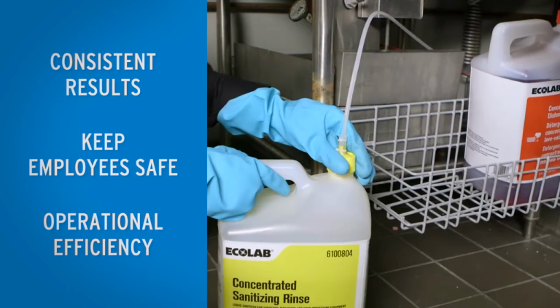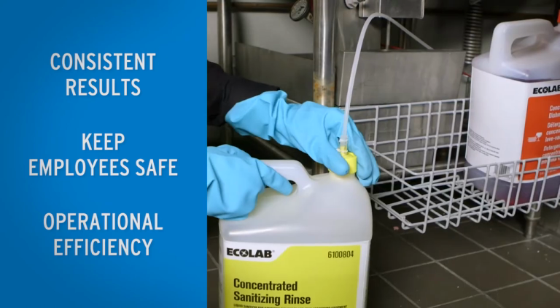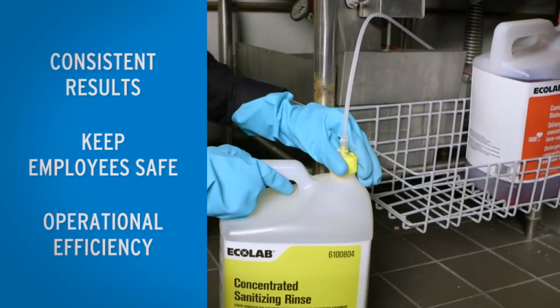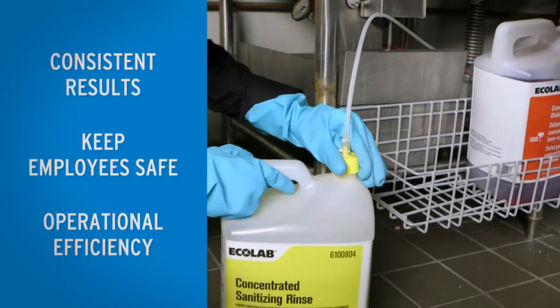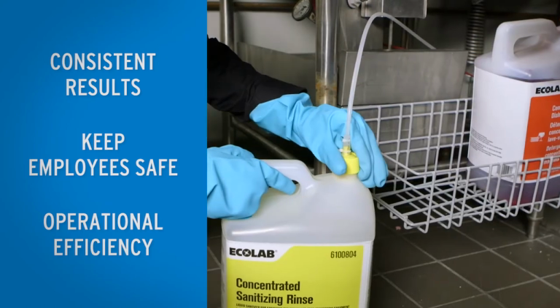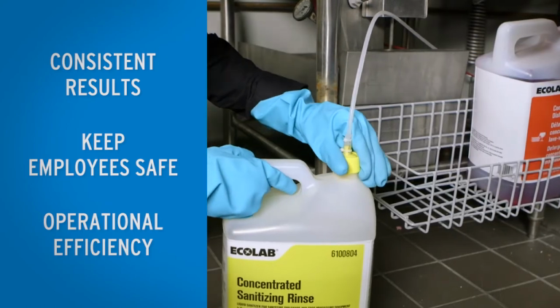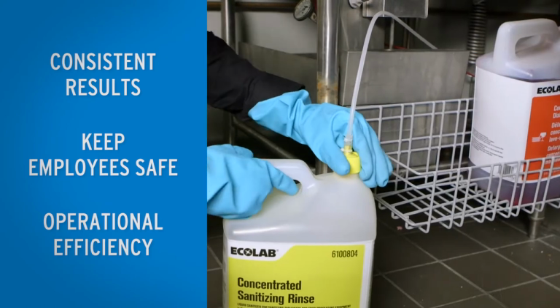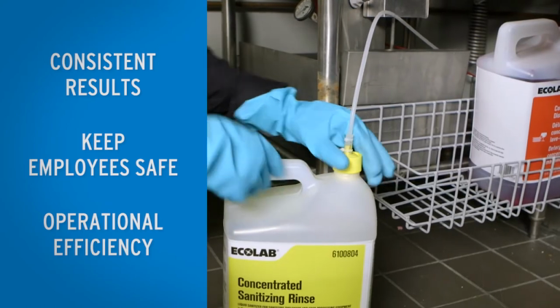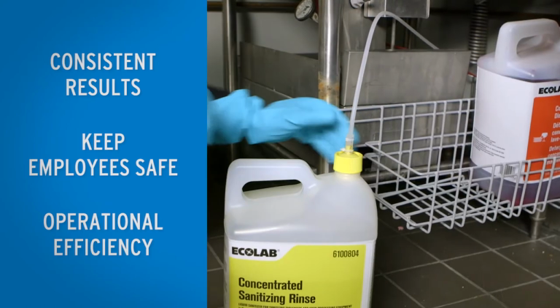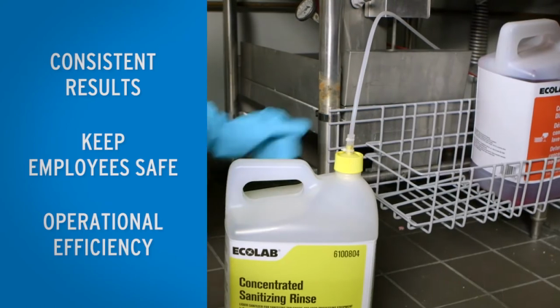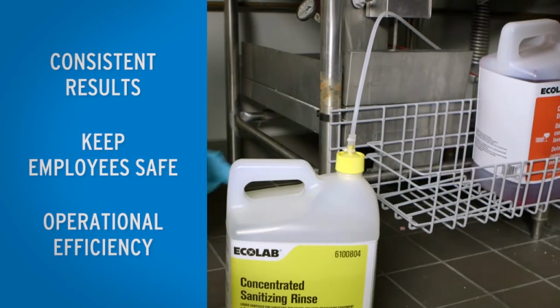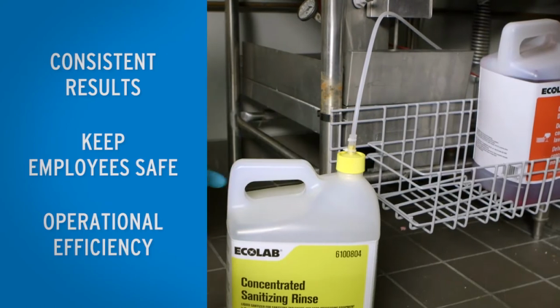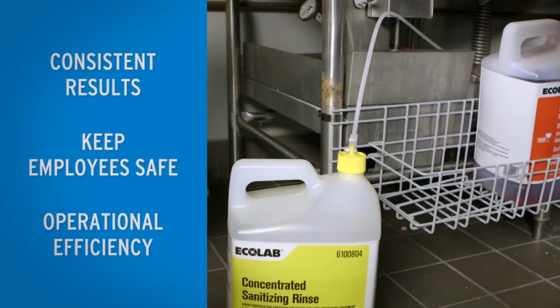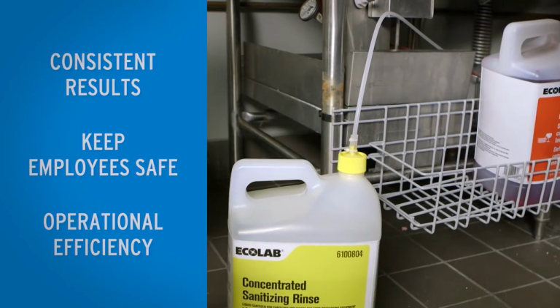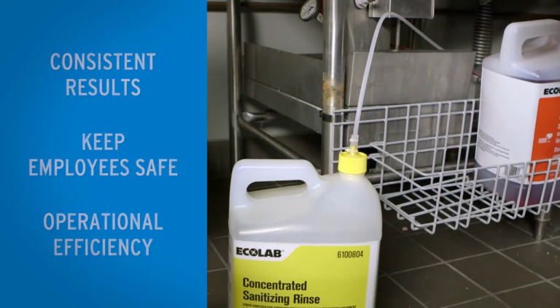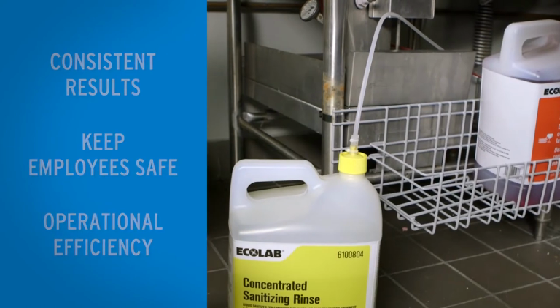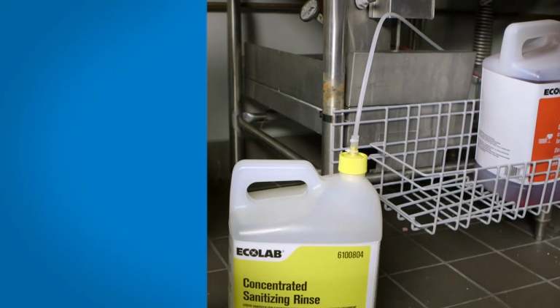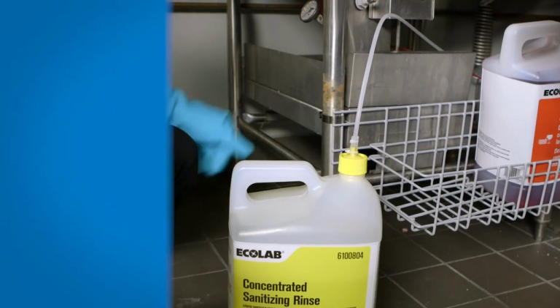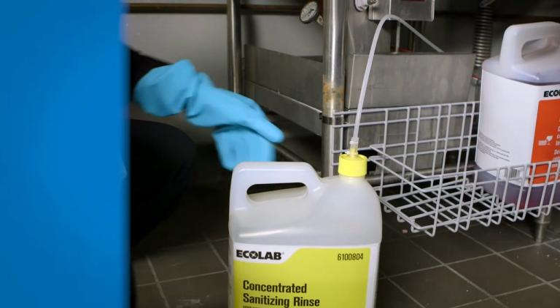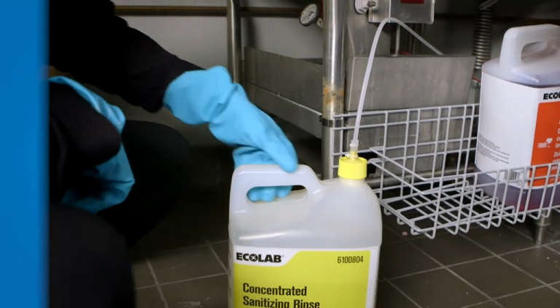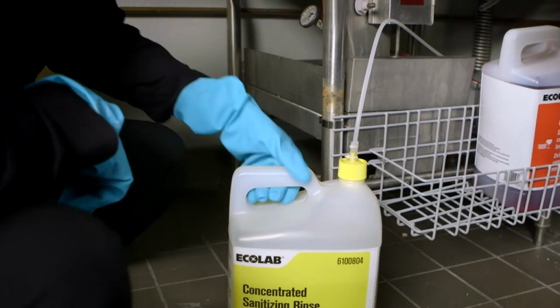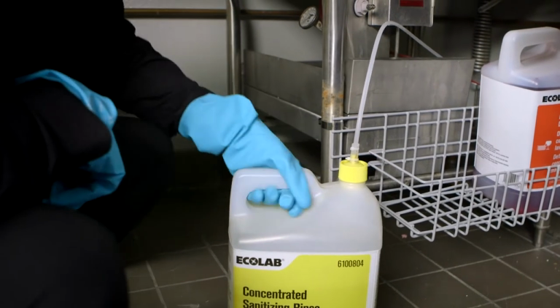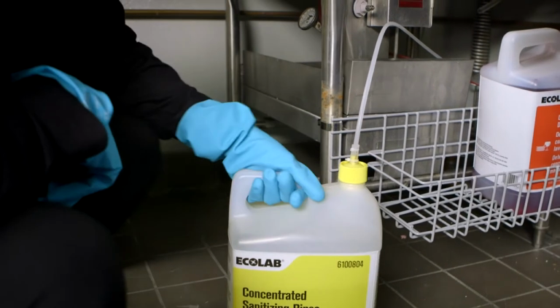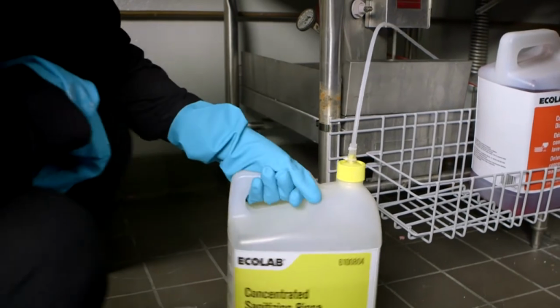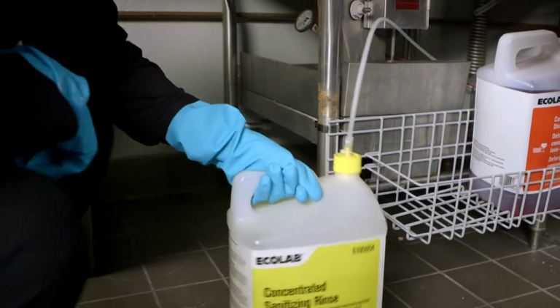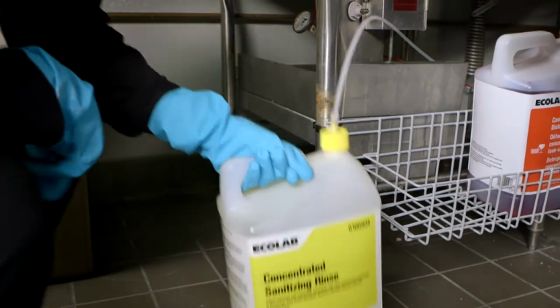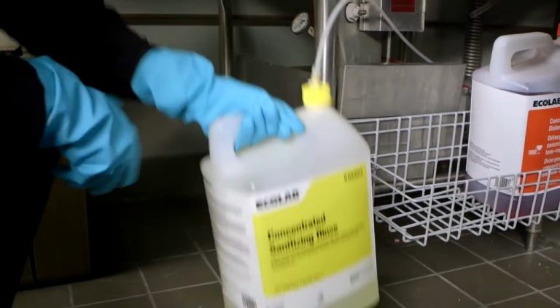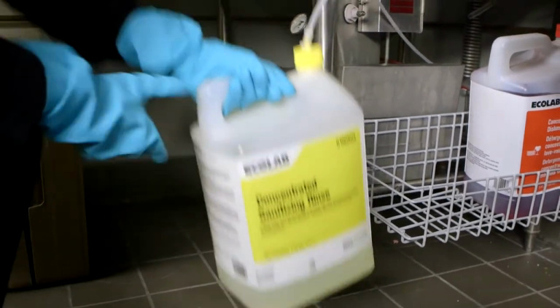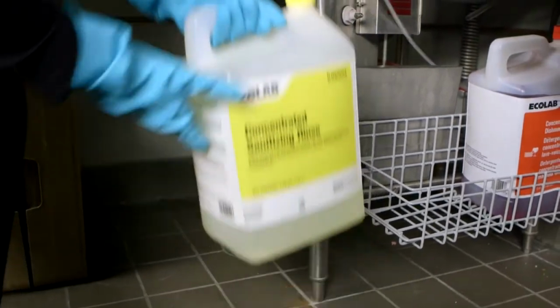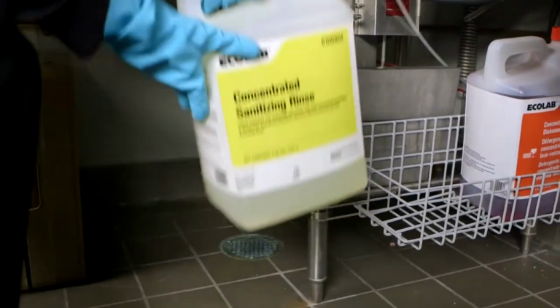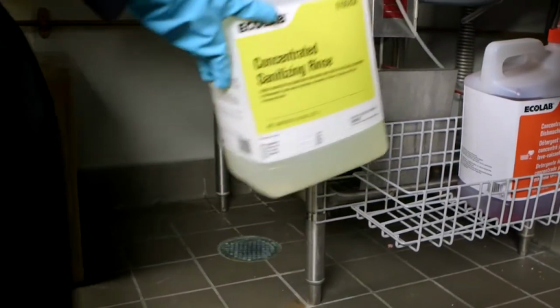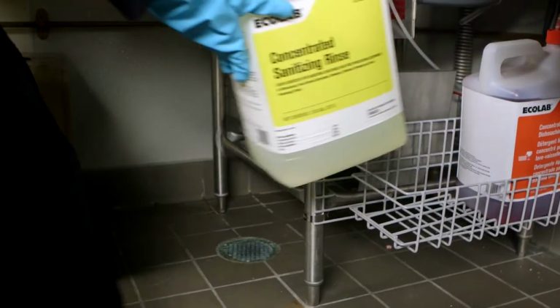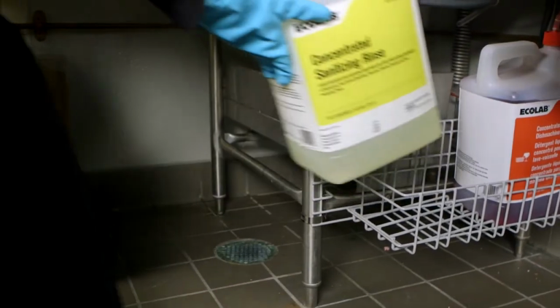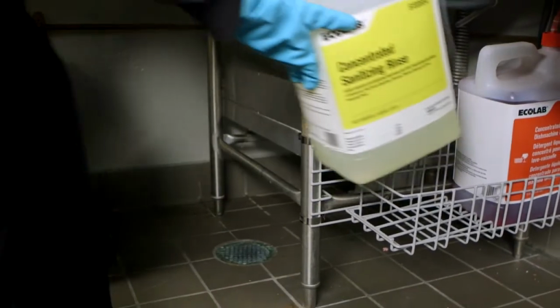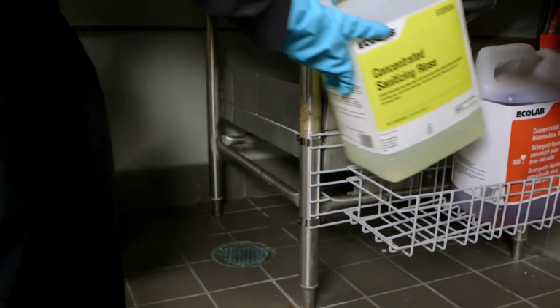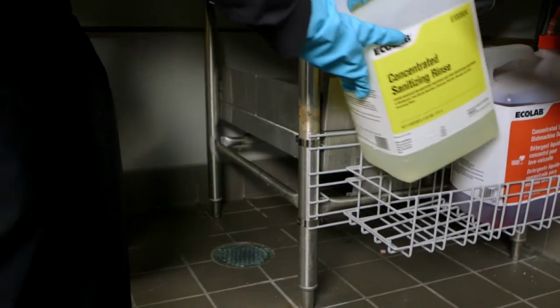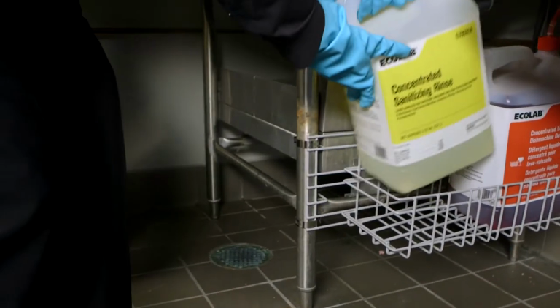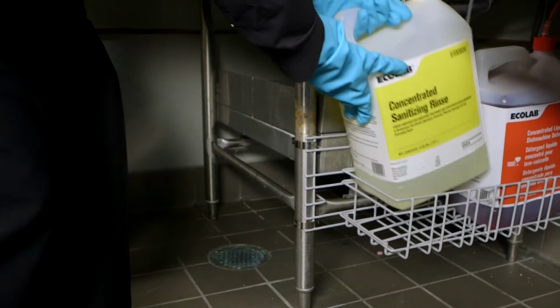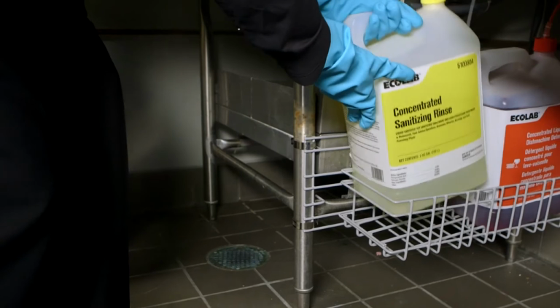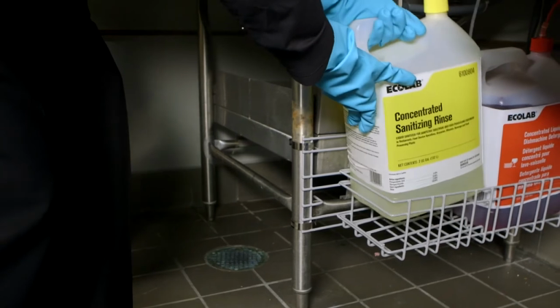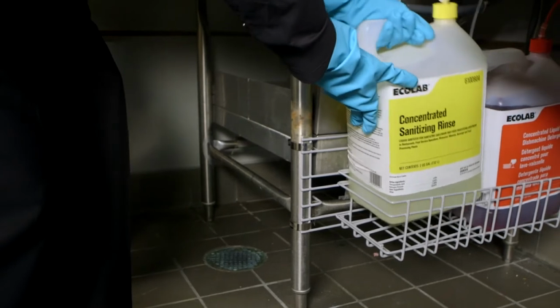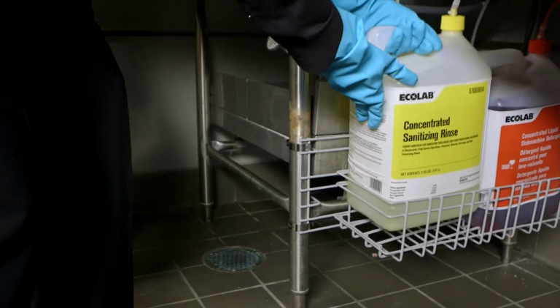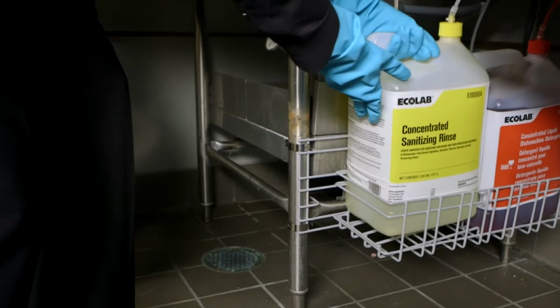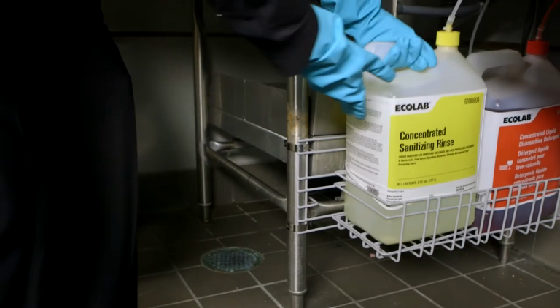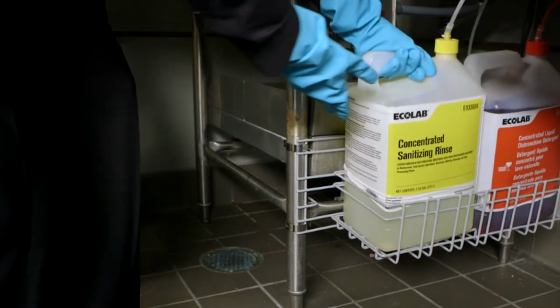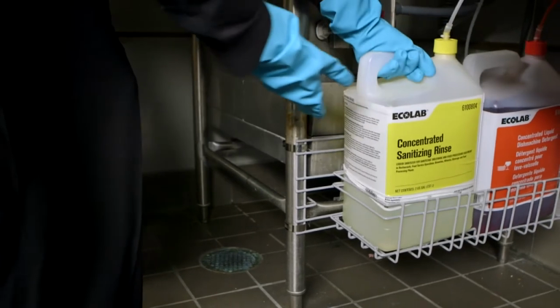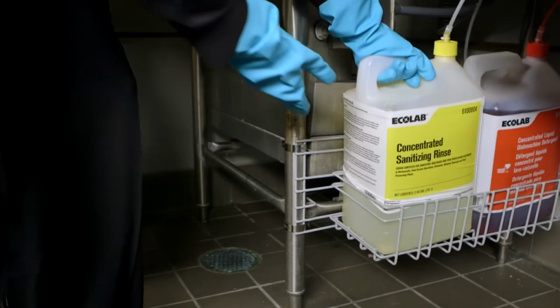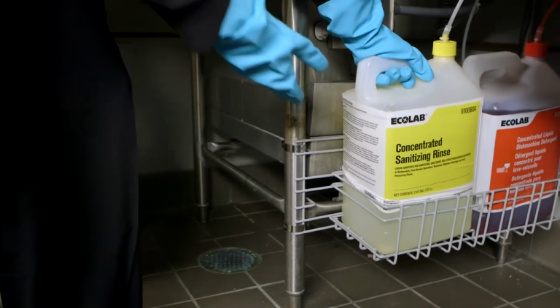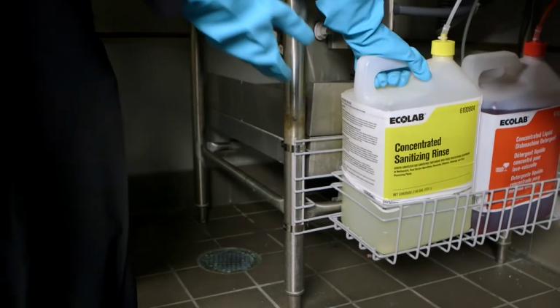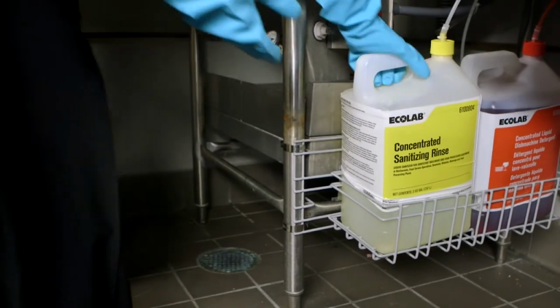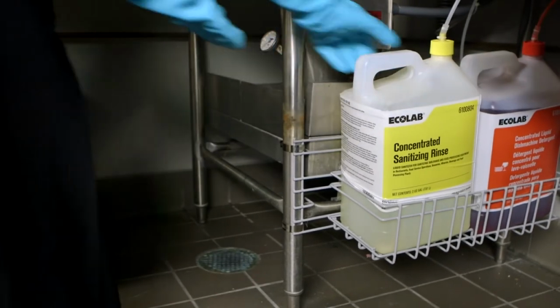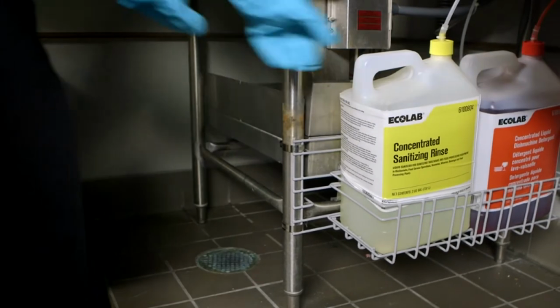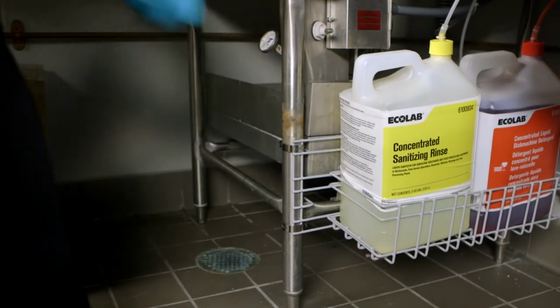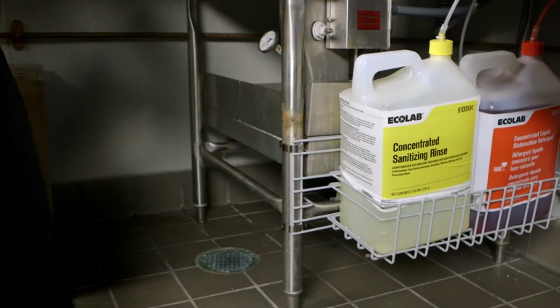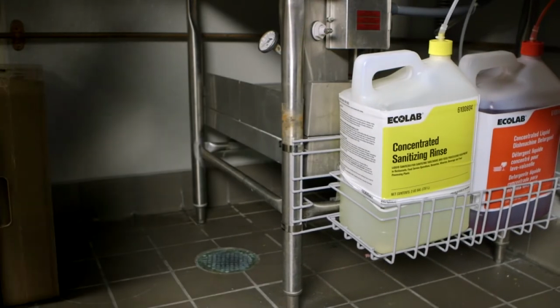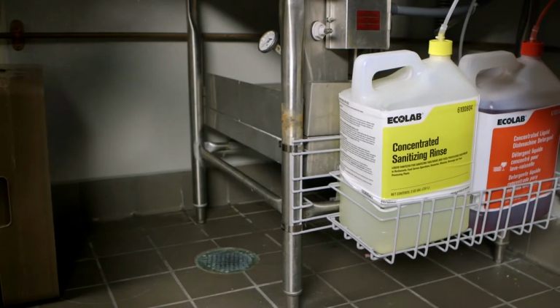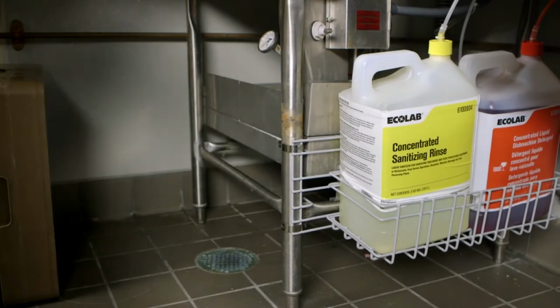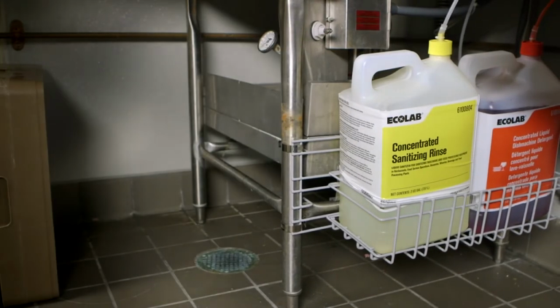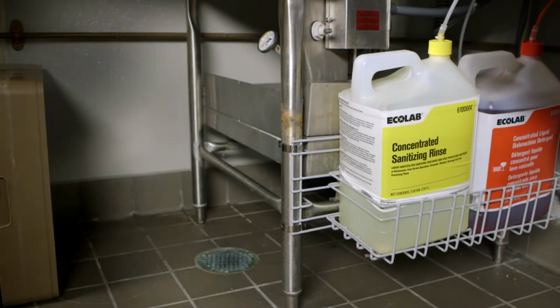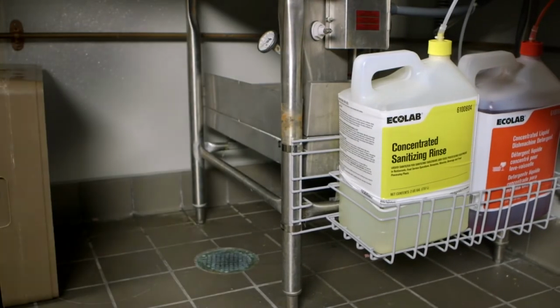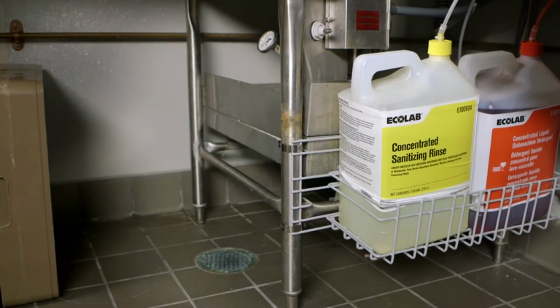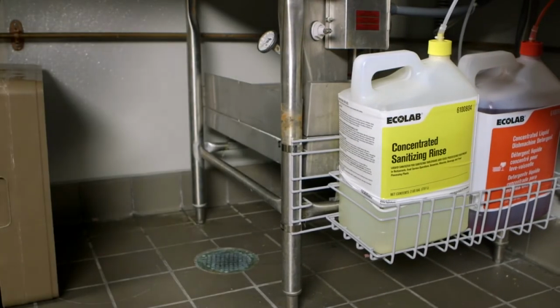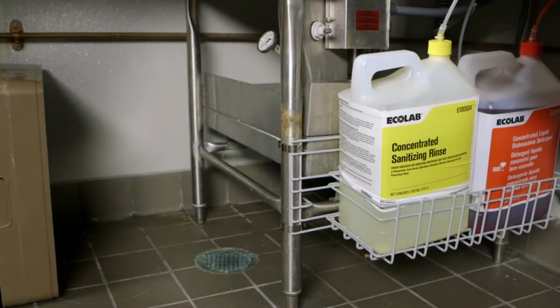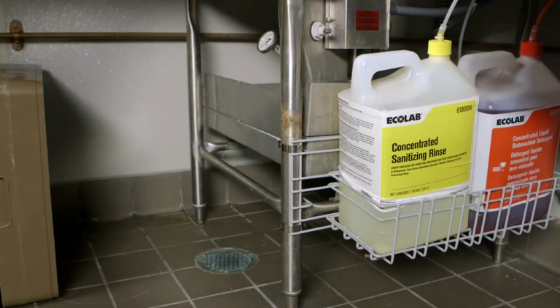Ecolab's Concentrated Liquid Dish Machine System is a new, highly concentrated, low-temperature detergent and sanitizer system.